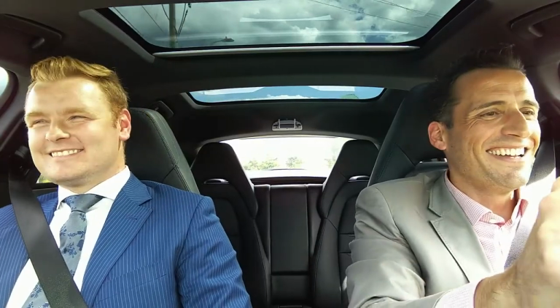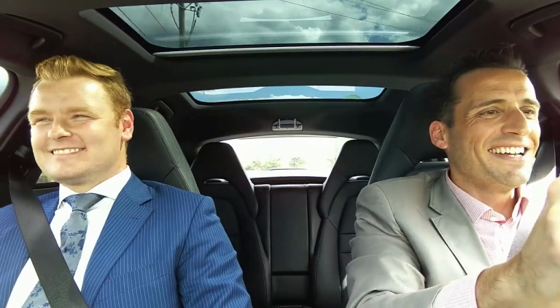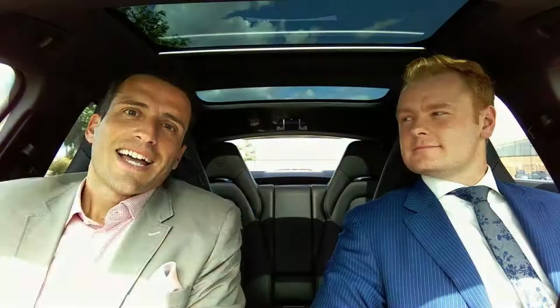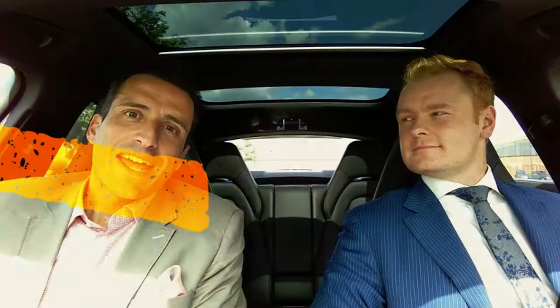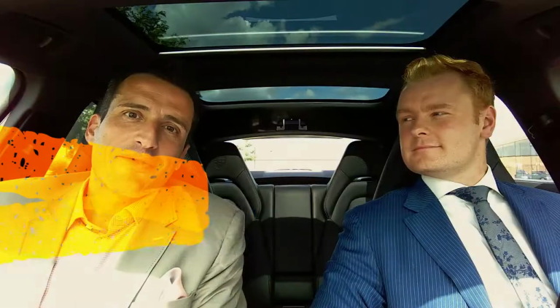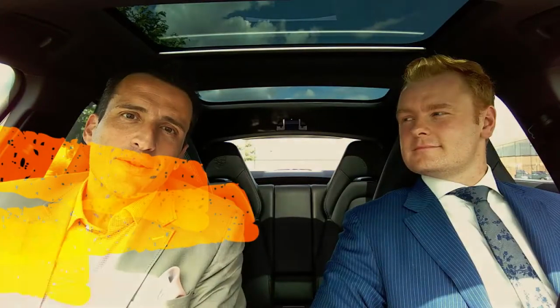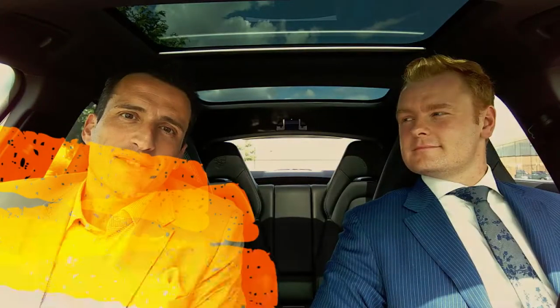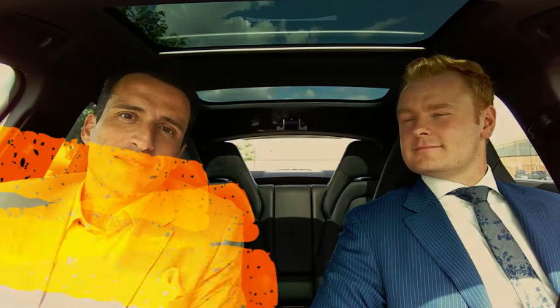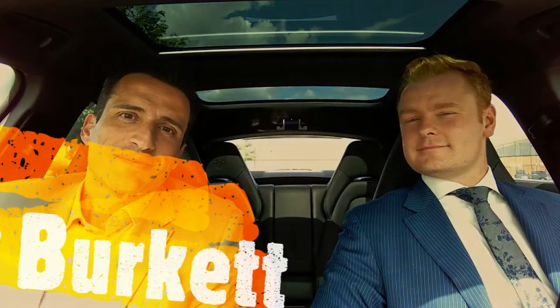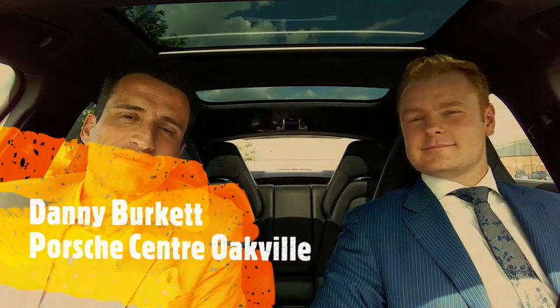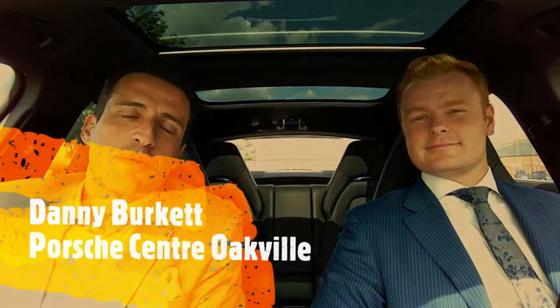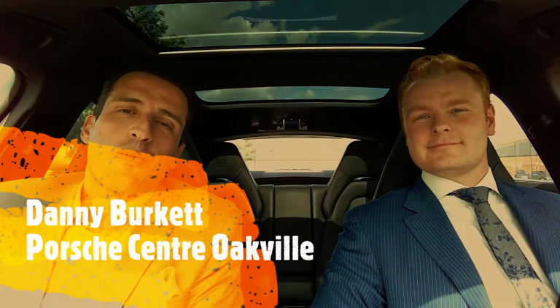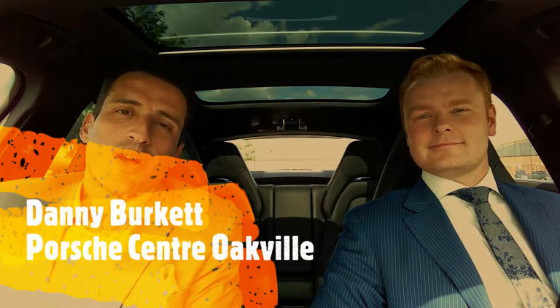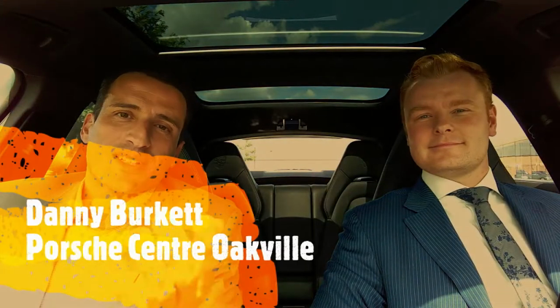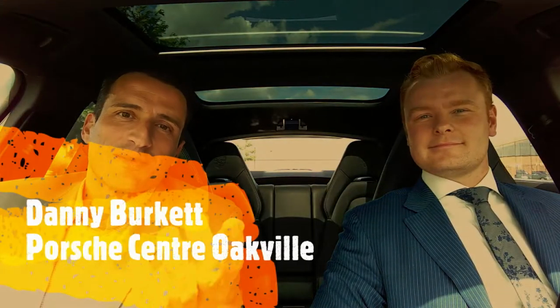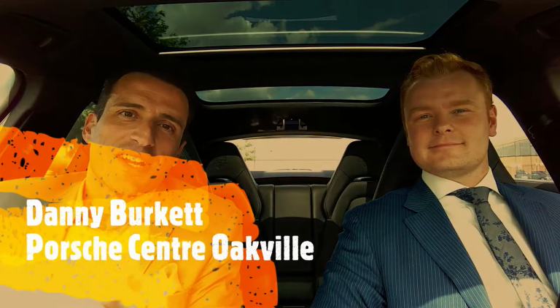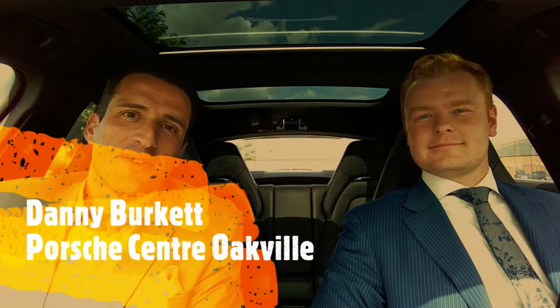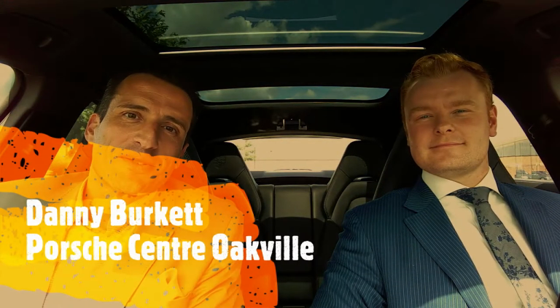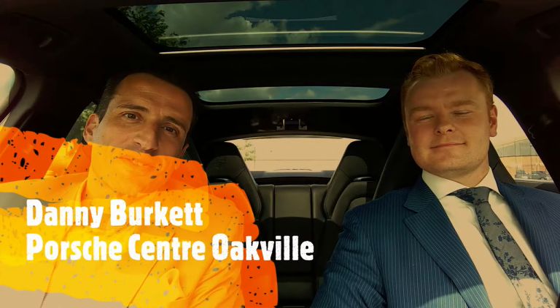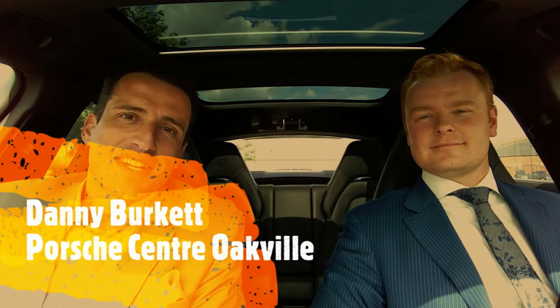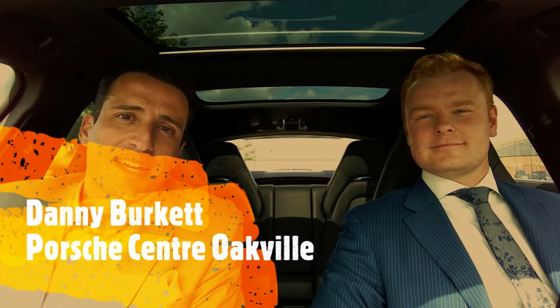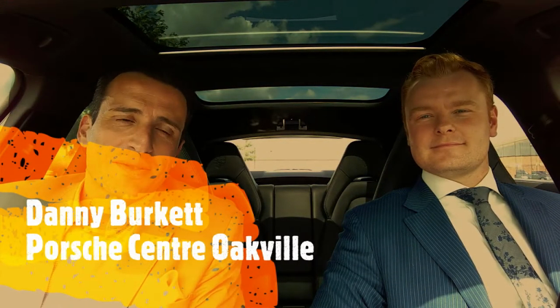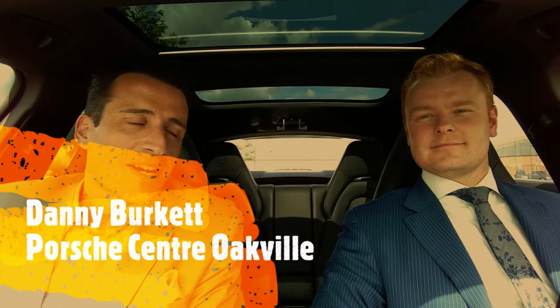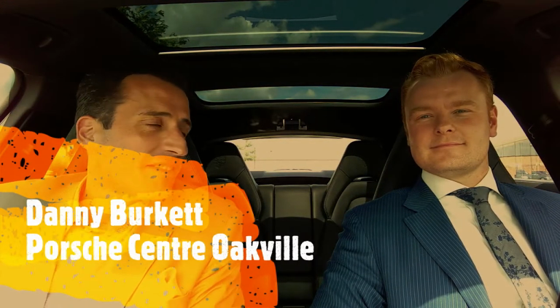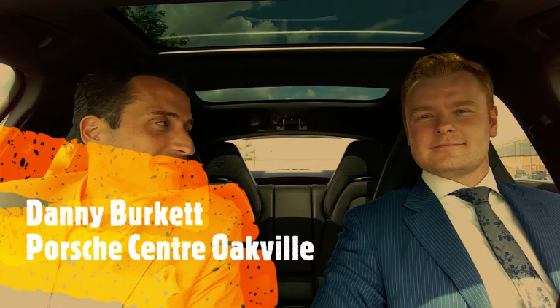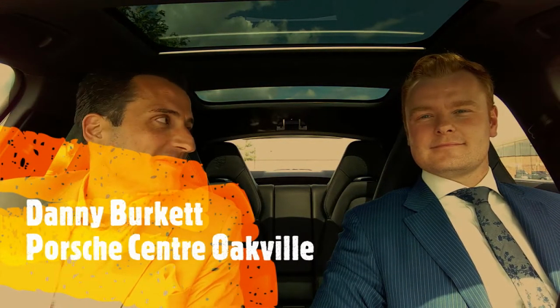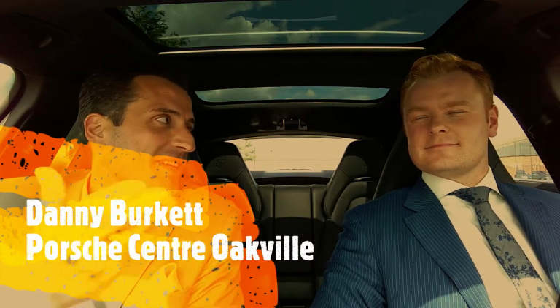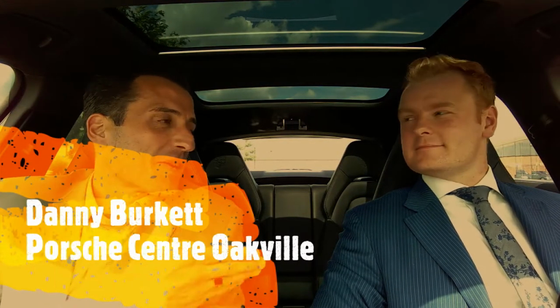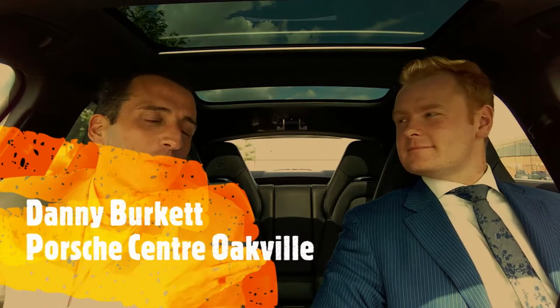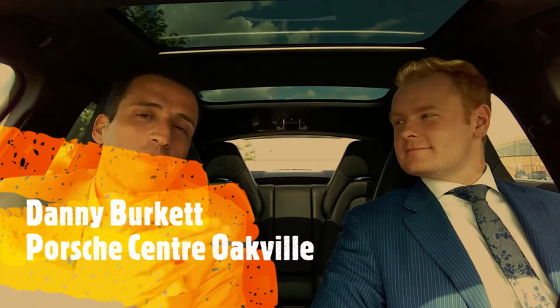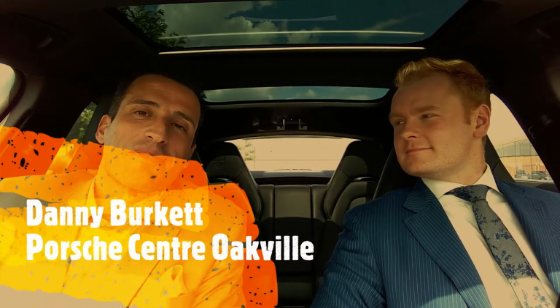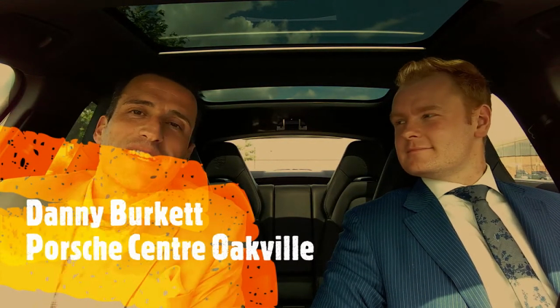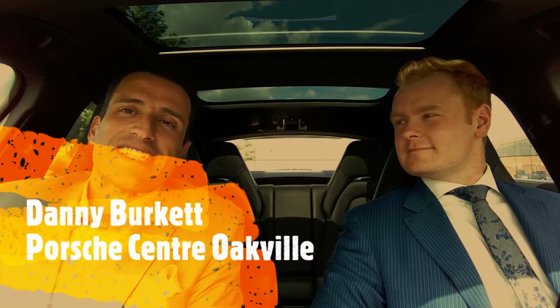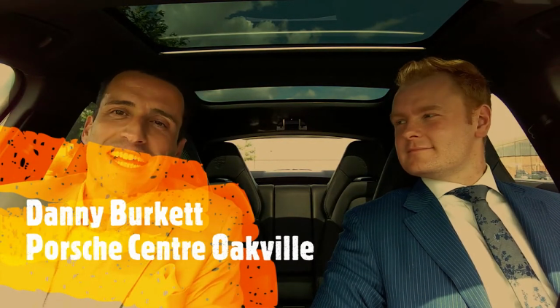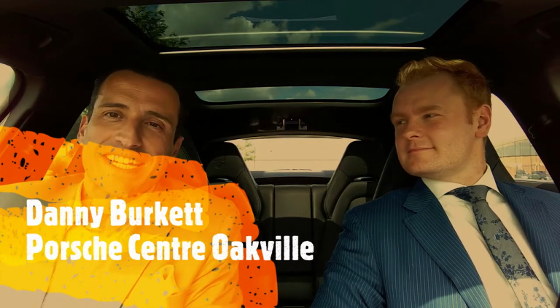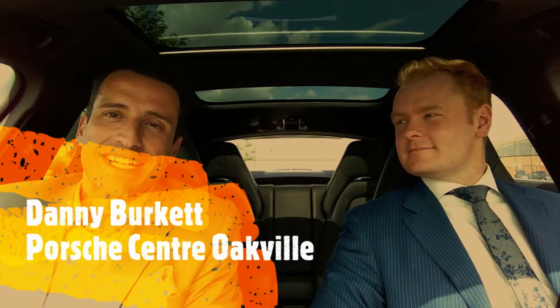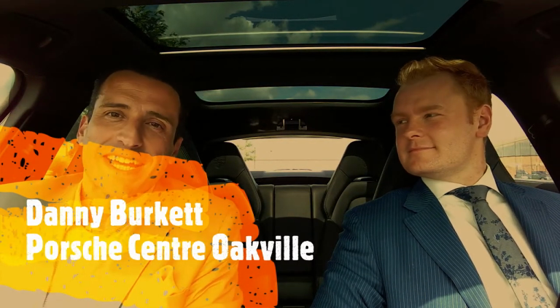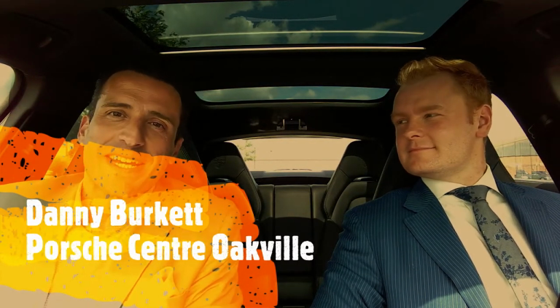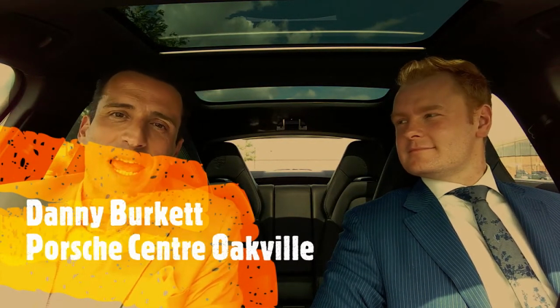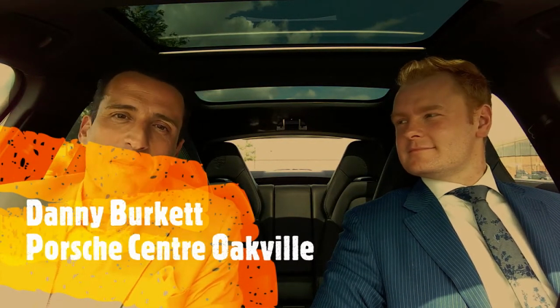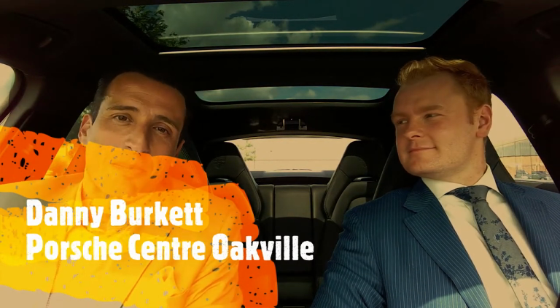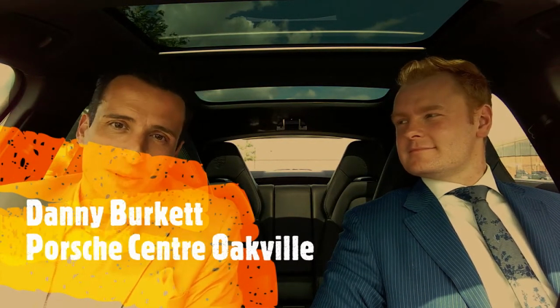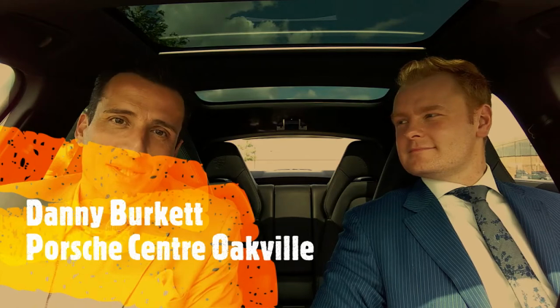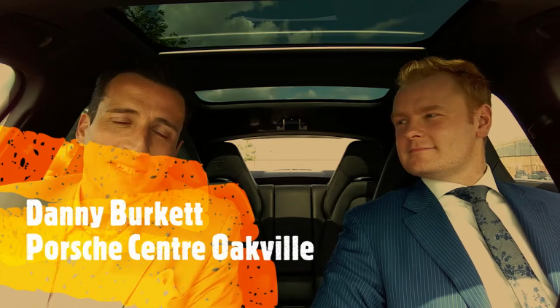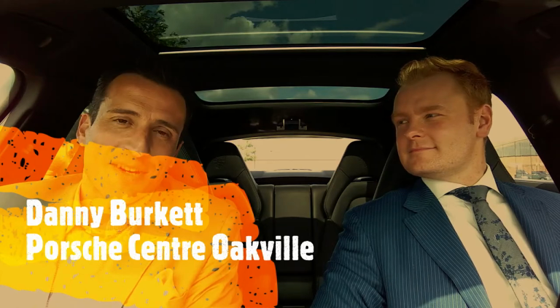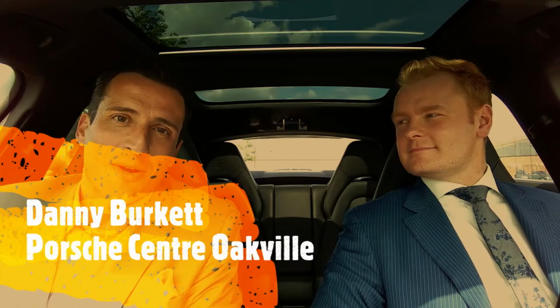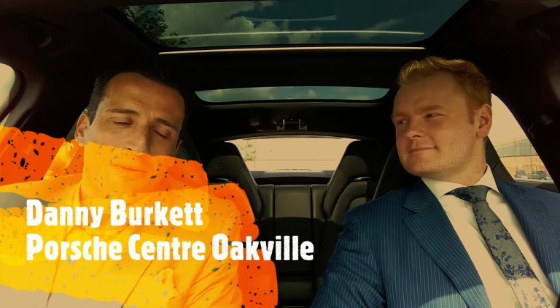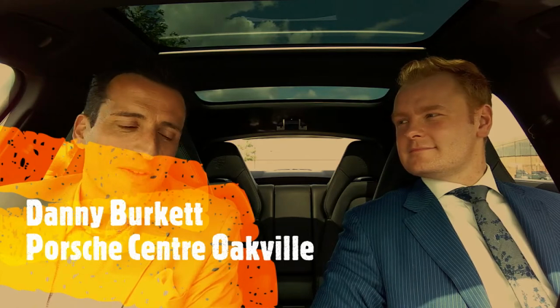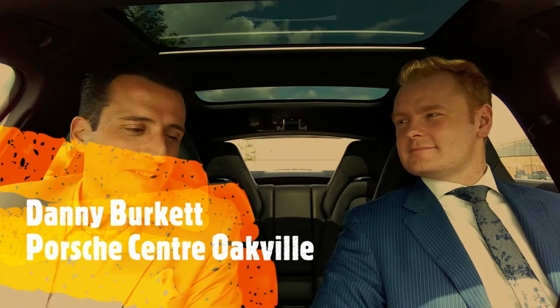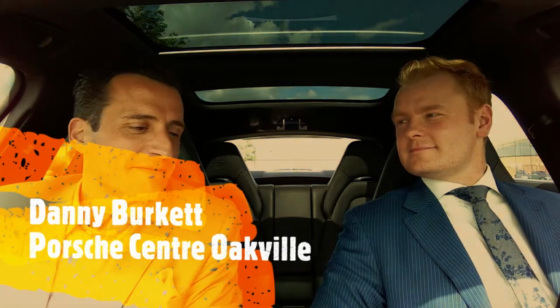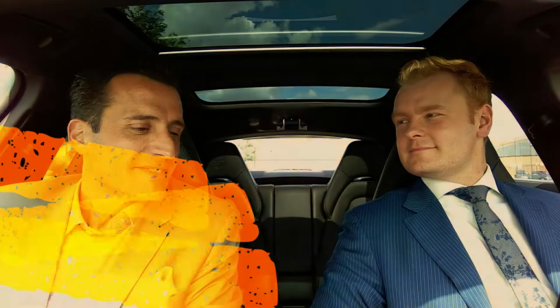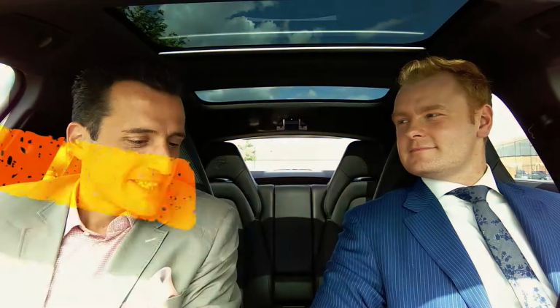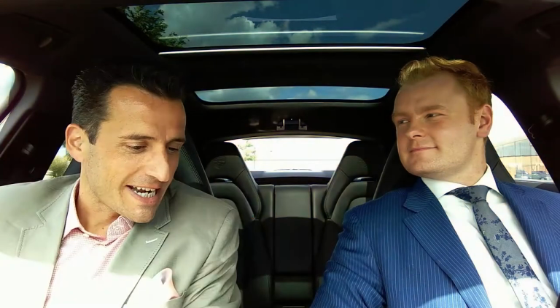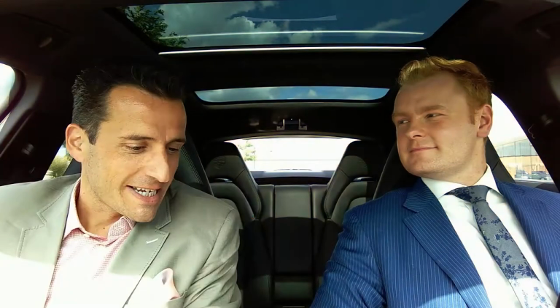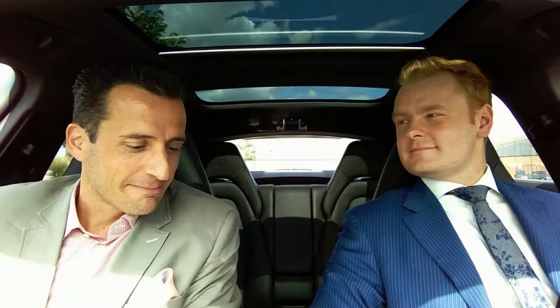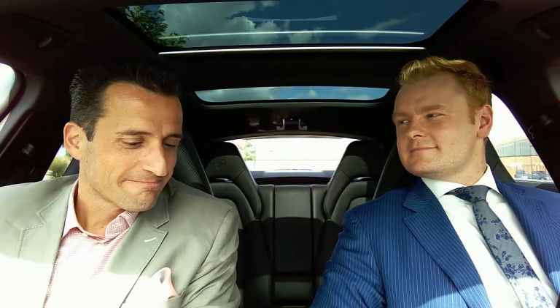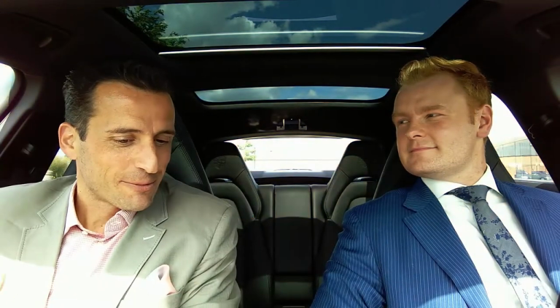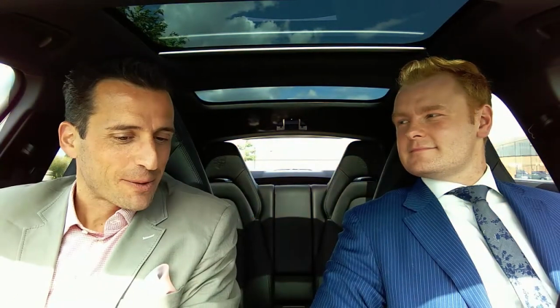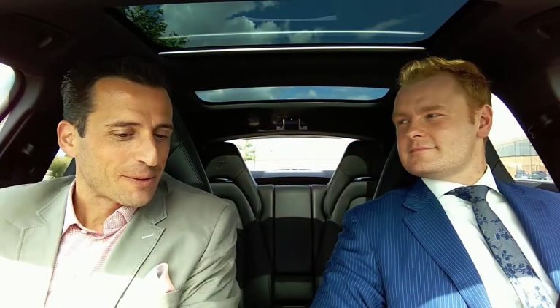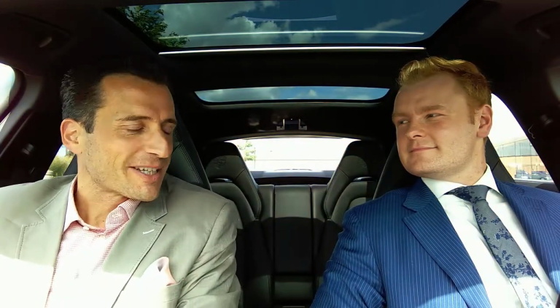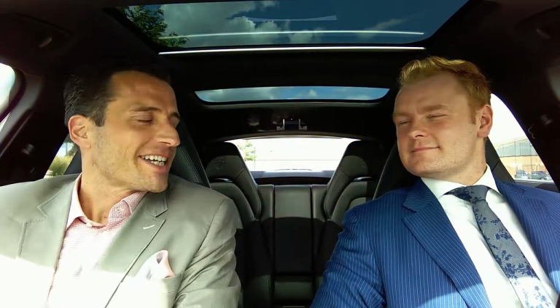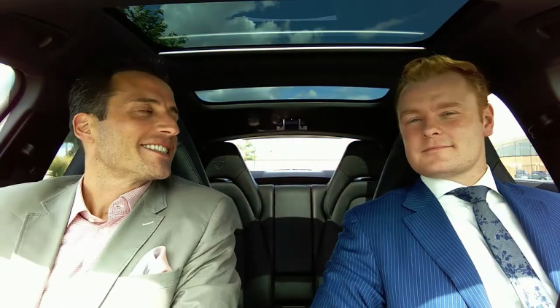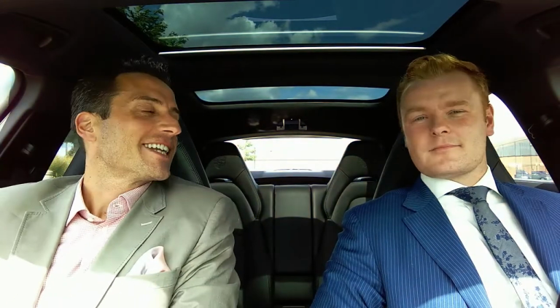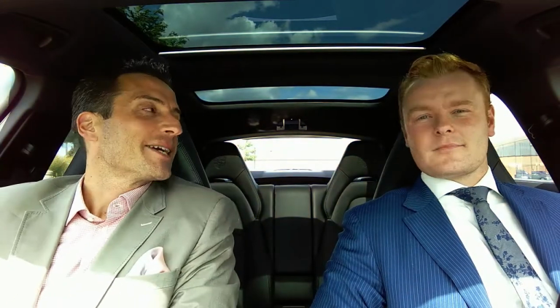Hey folks, welcome to another Tuesday Test Drive. I'm here with my friend Danny again at Porsche Center Oakville. Danny, what are we looking at today?